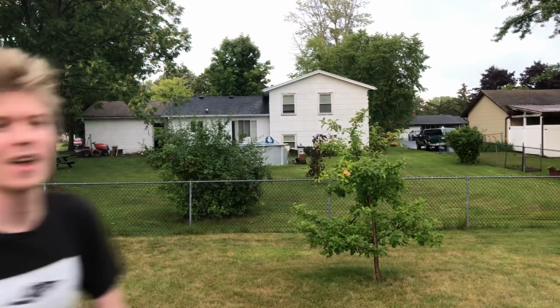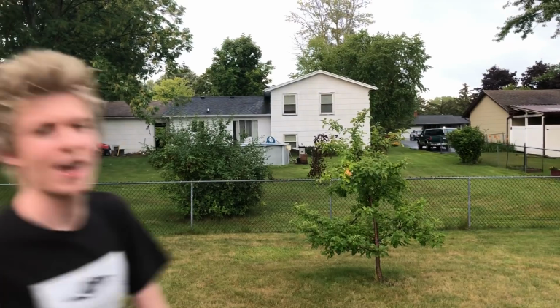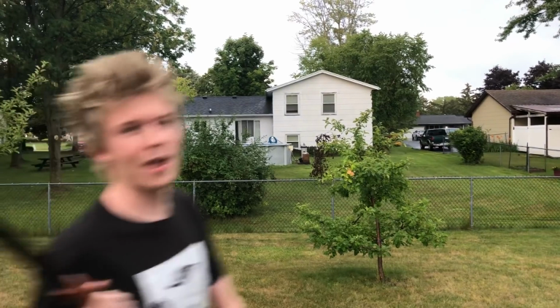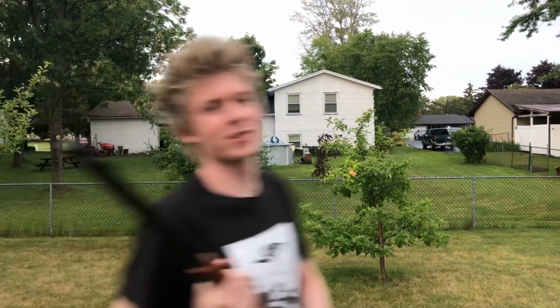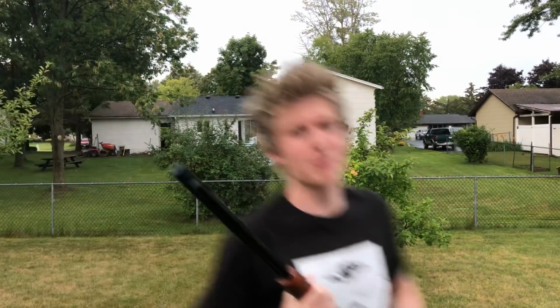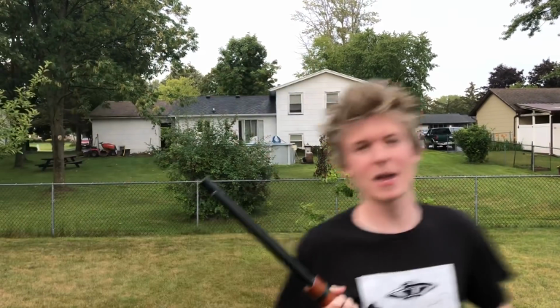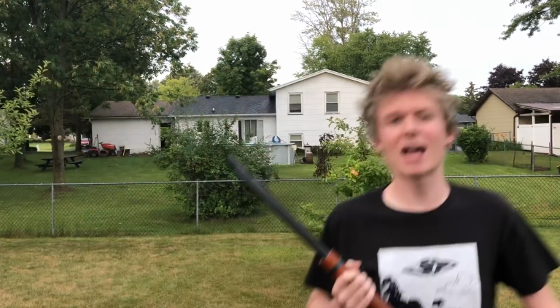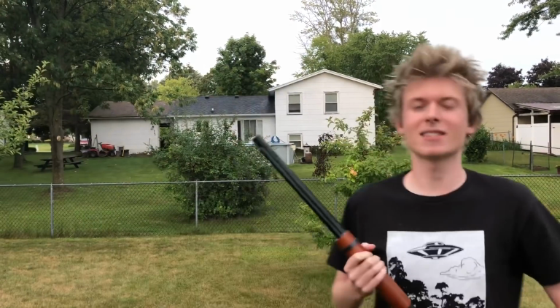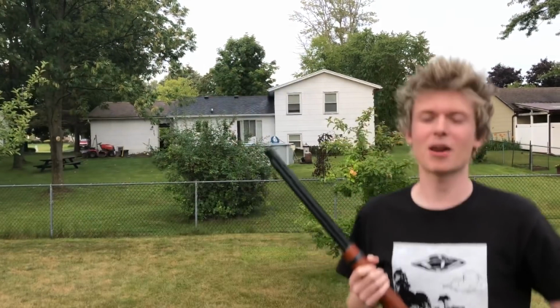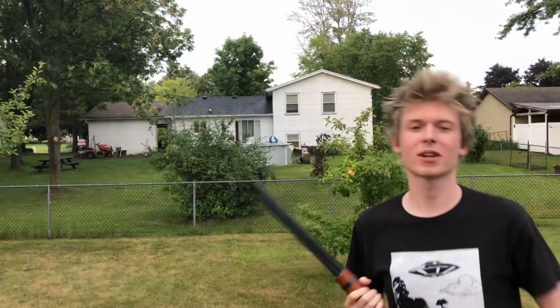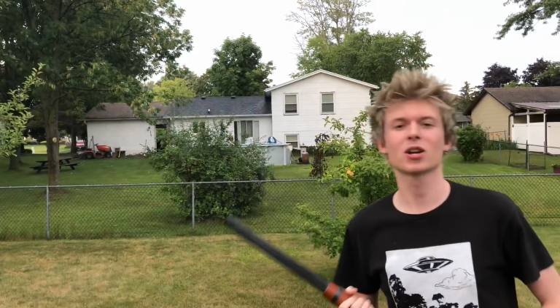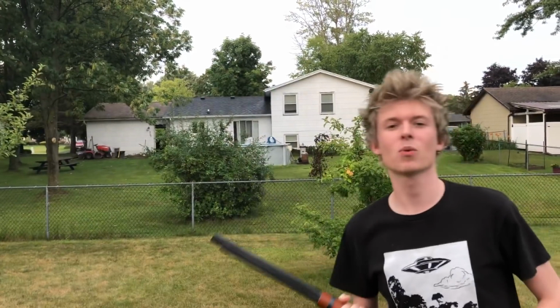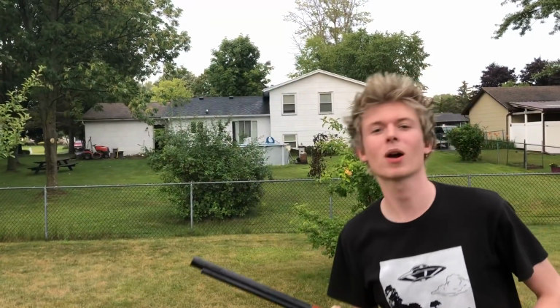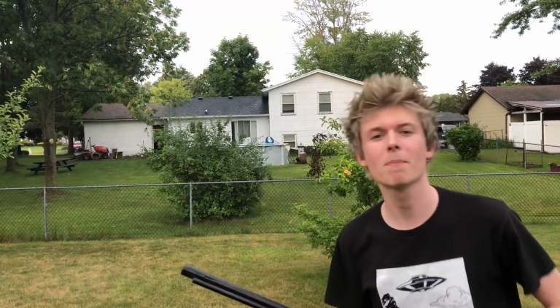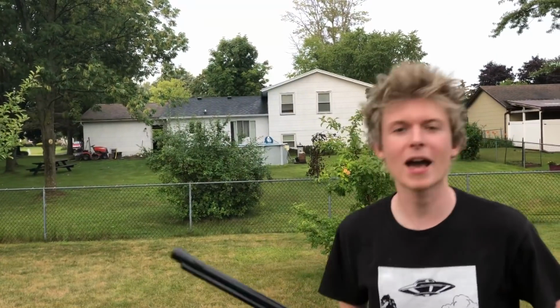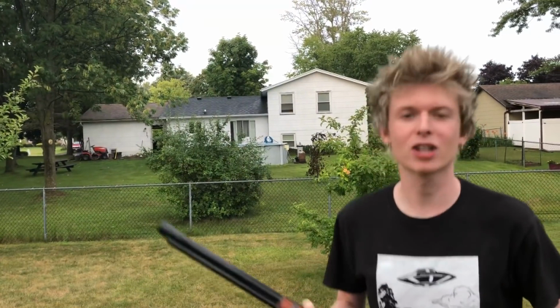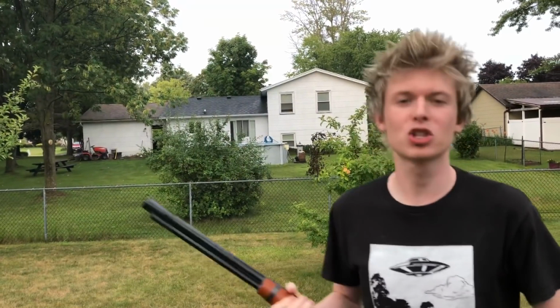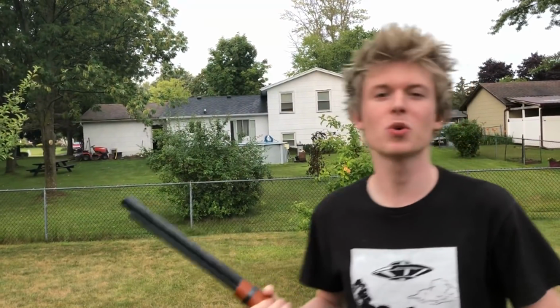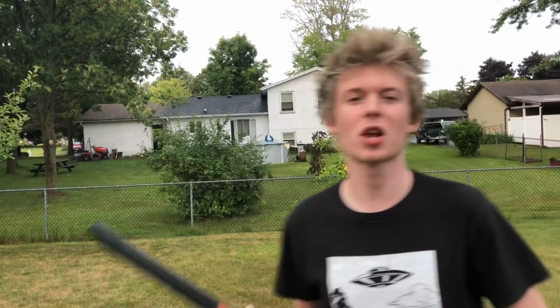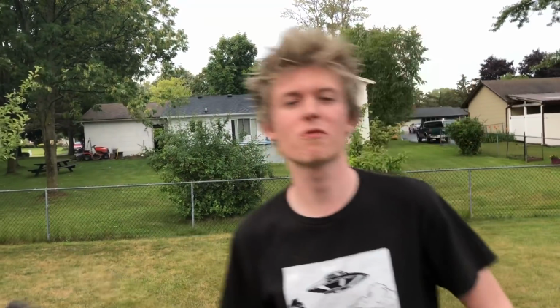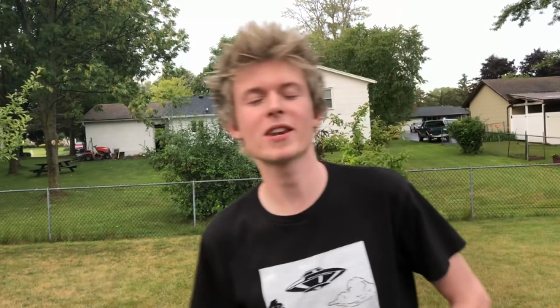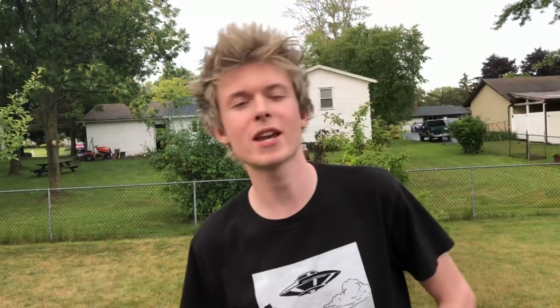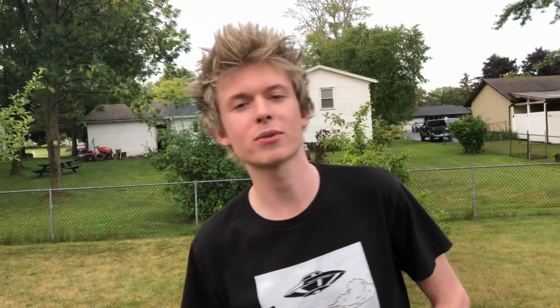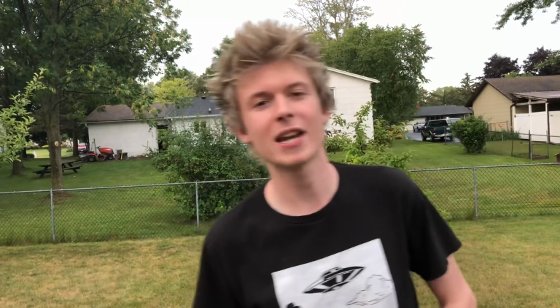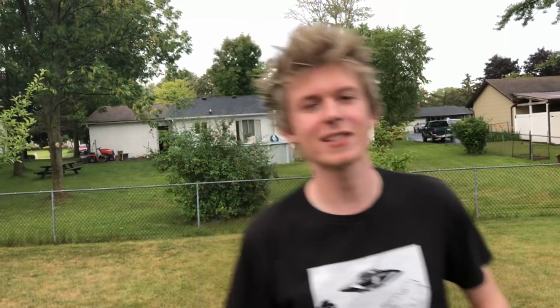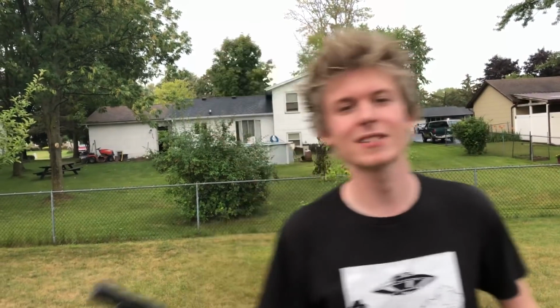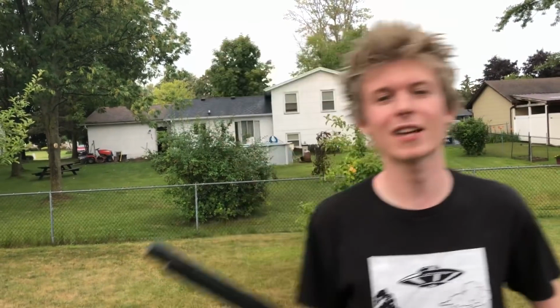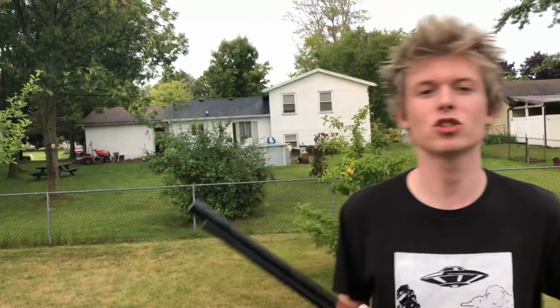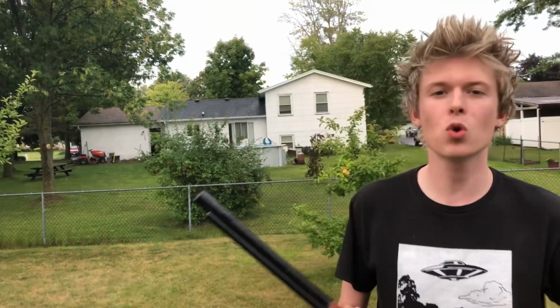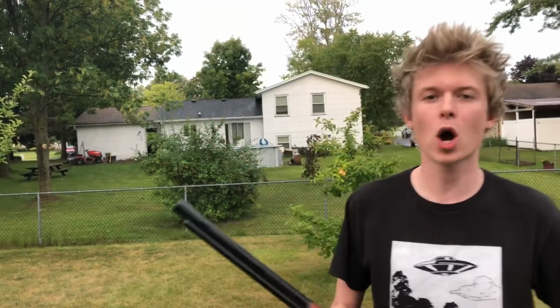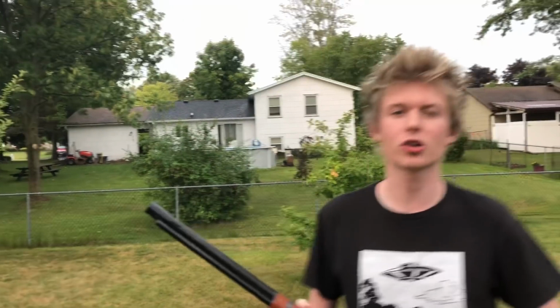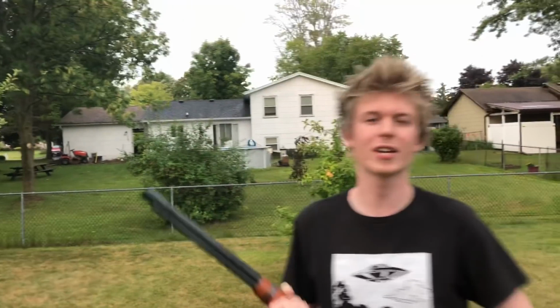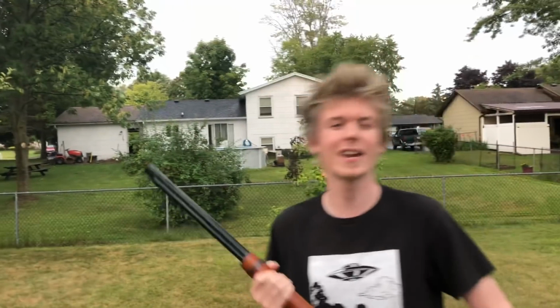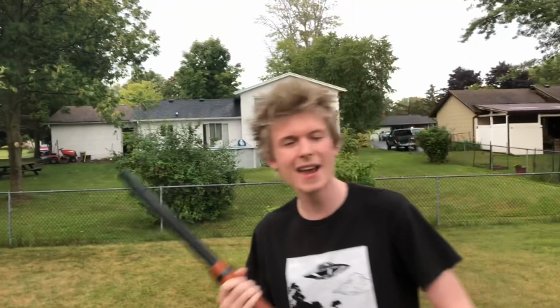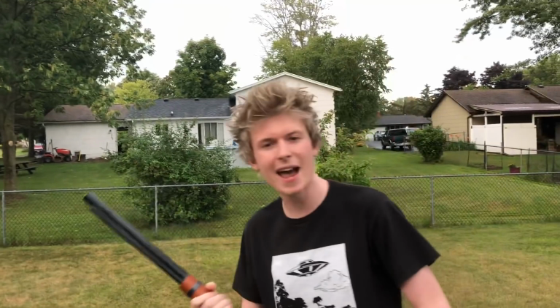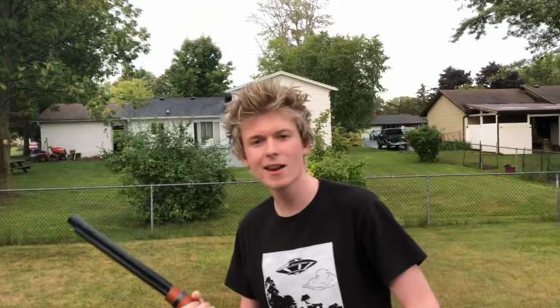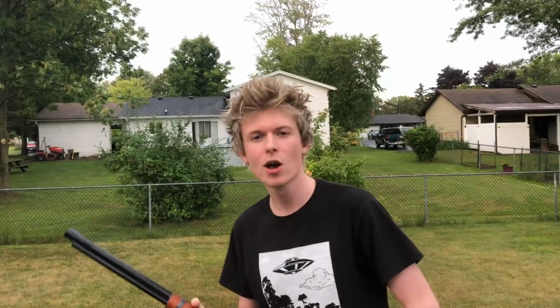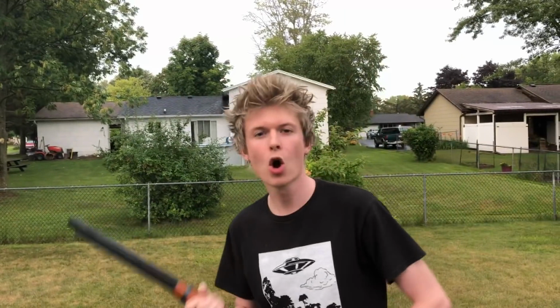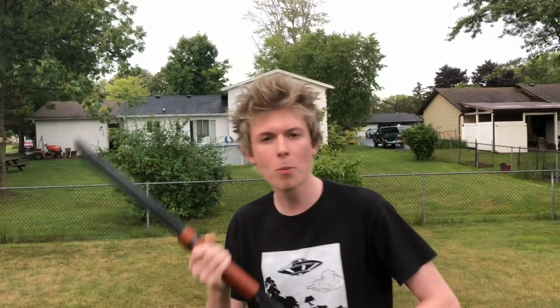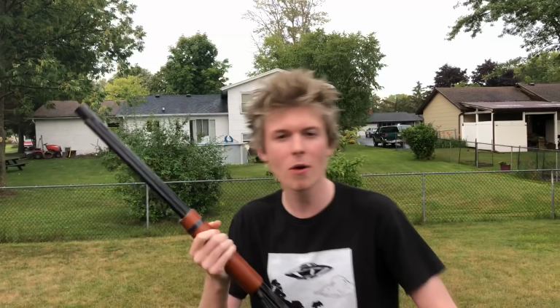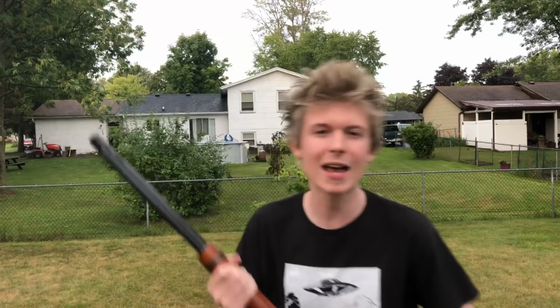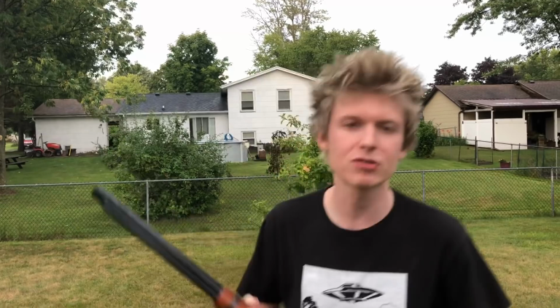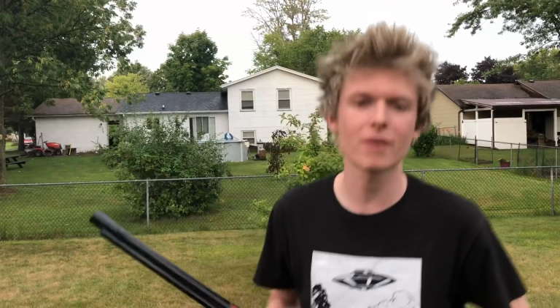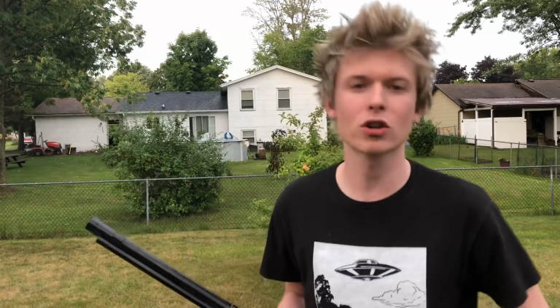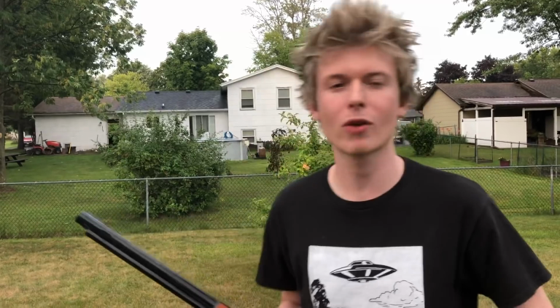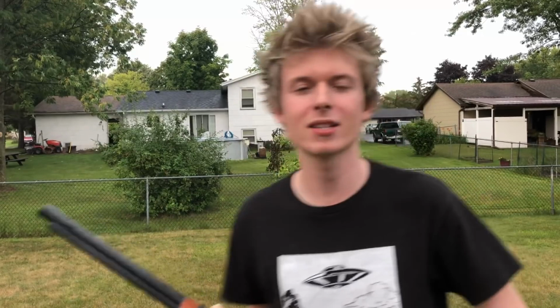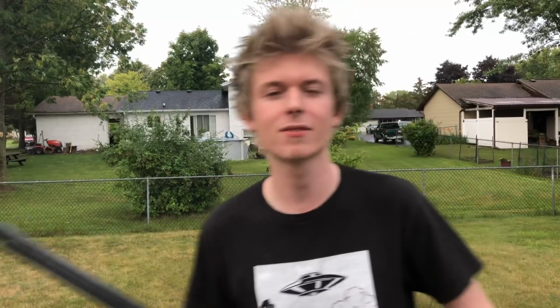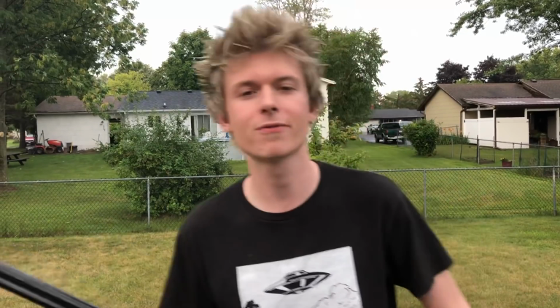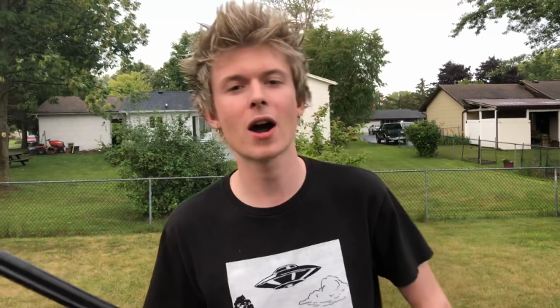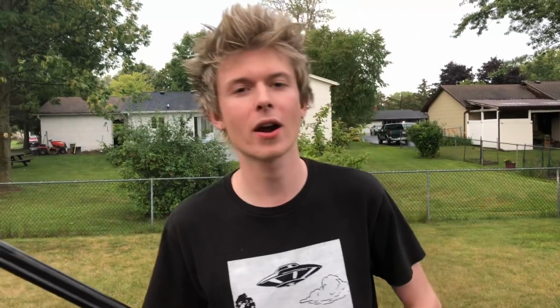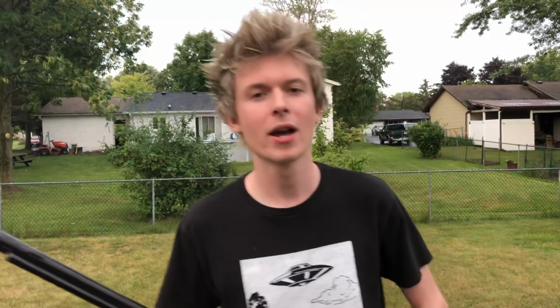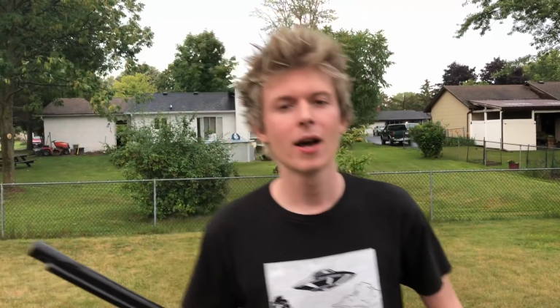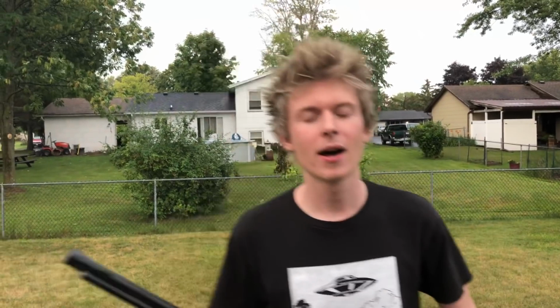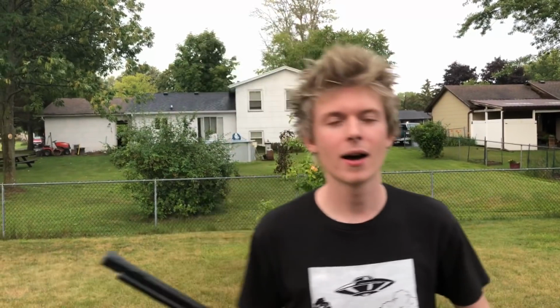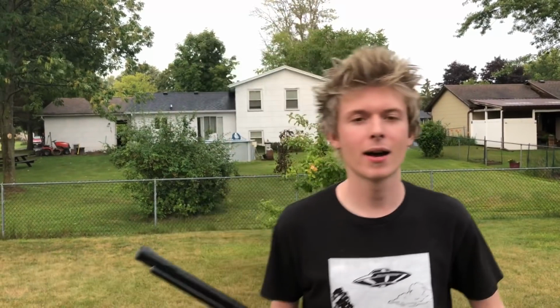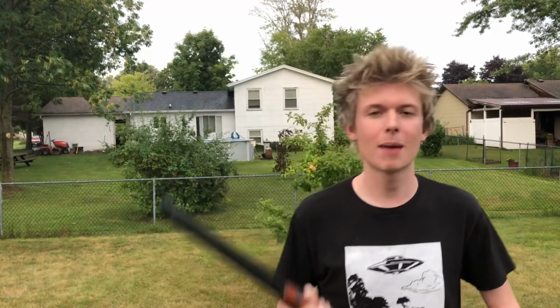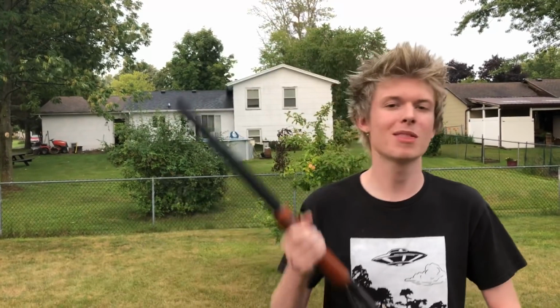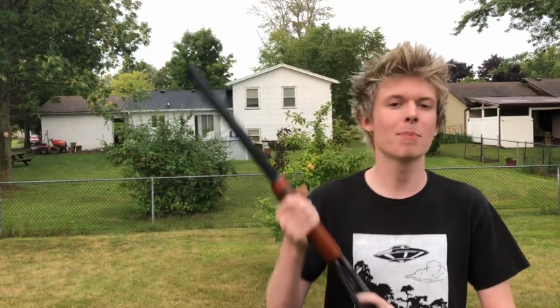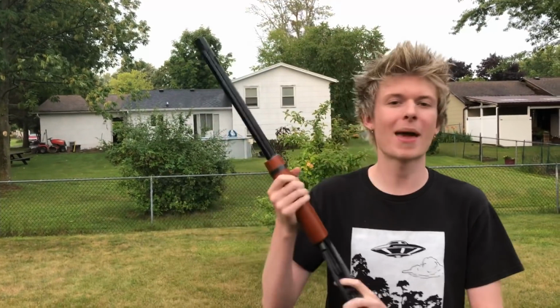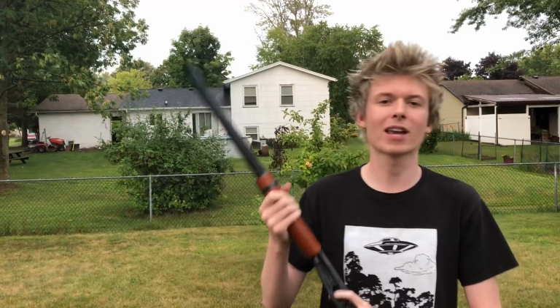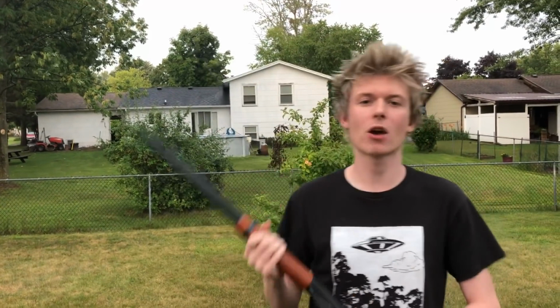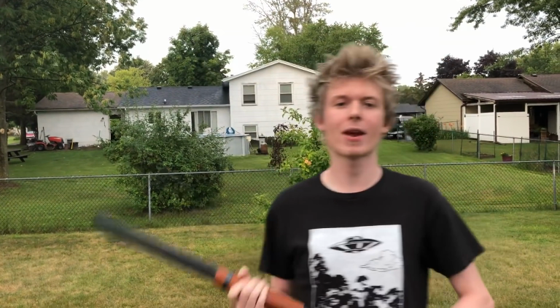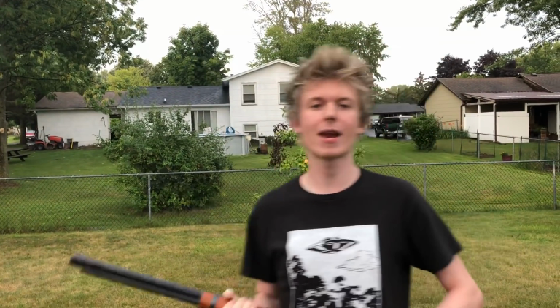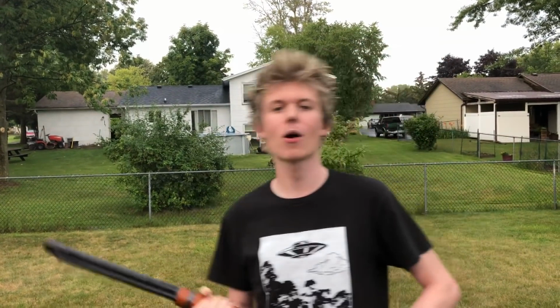Hey, what's up guys, Eric here. Welcome back to another video. Today is day 209, hope you guys are having a great day so far. I'm in the backyard right now.